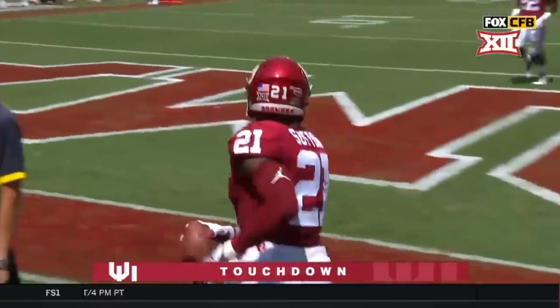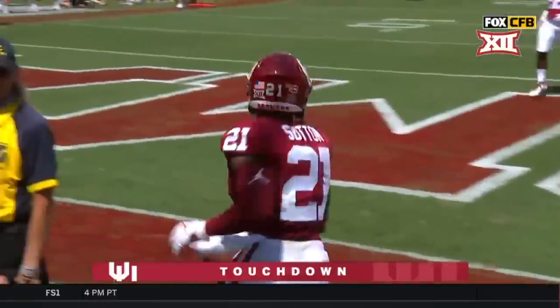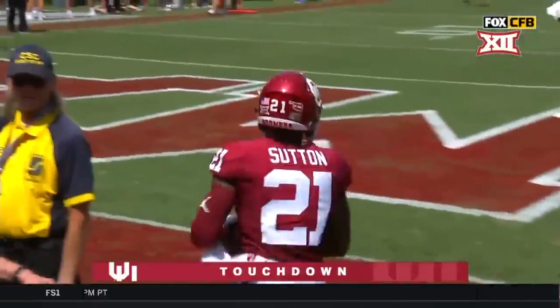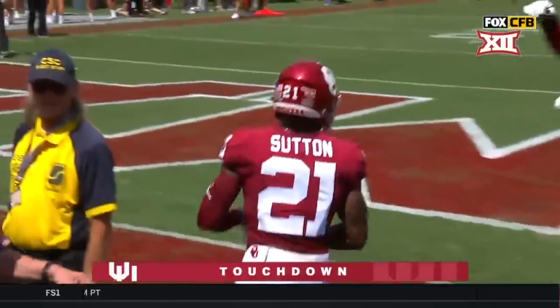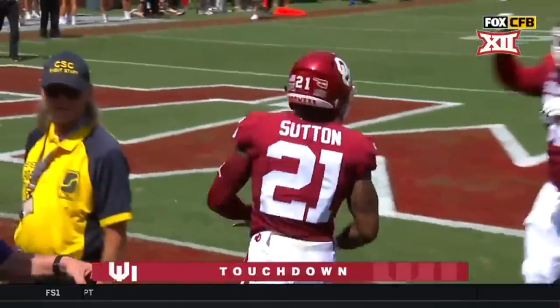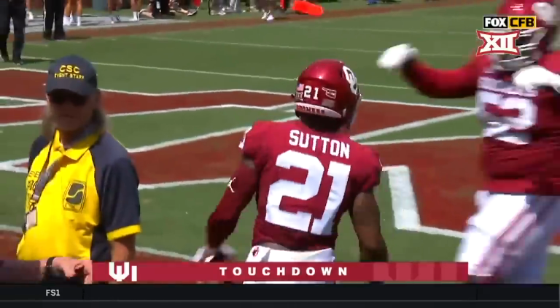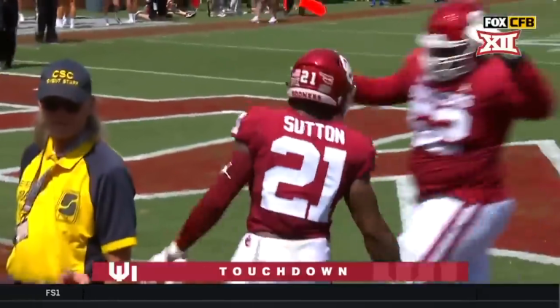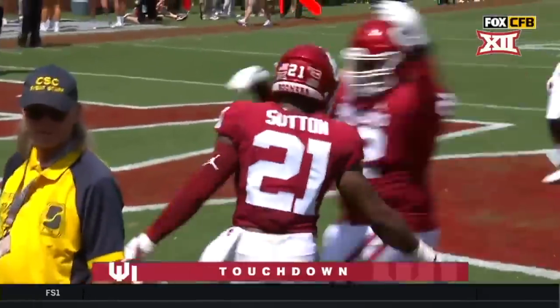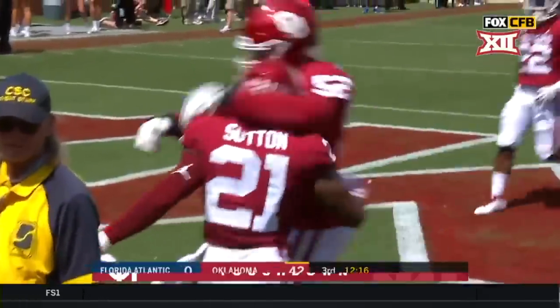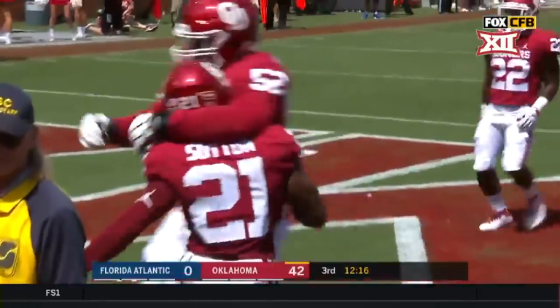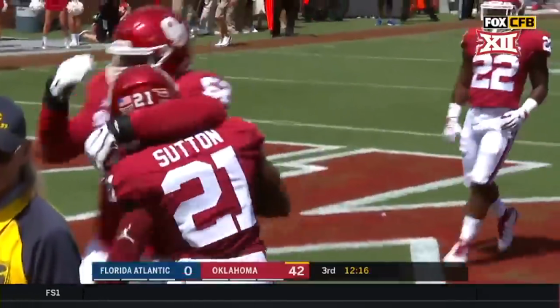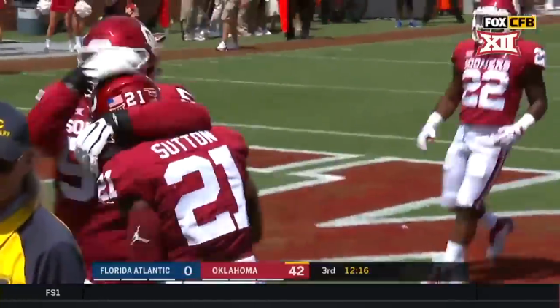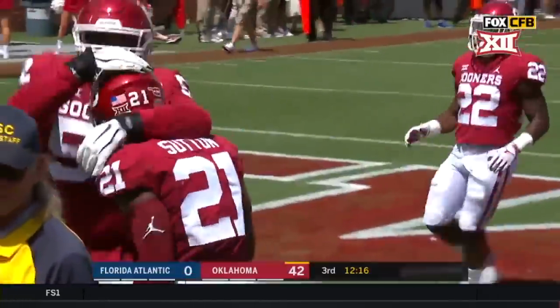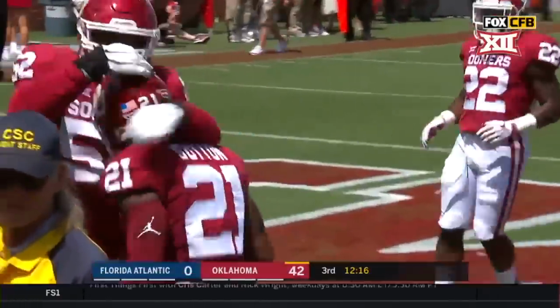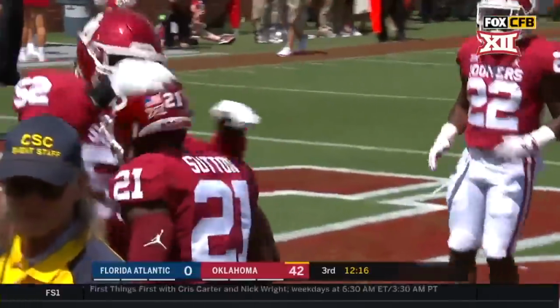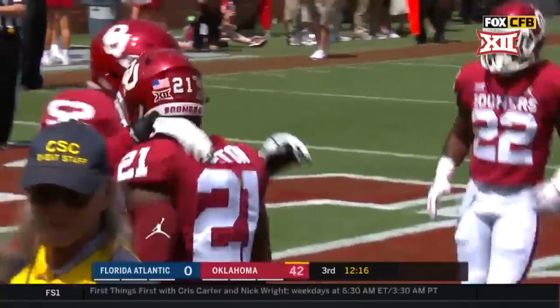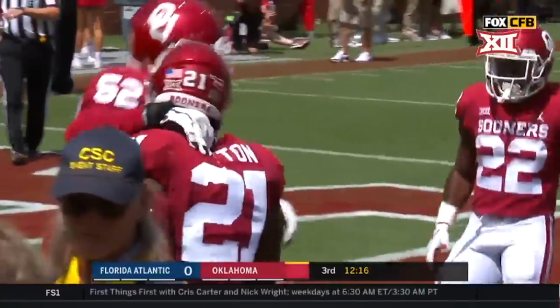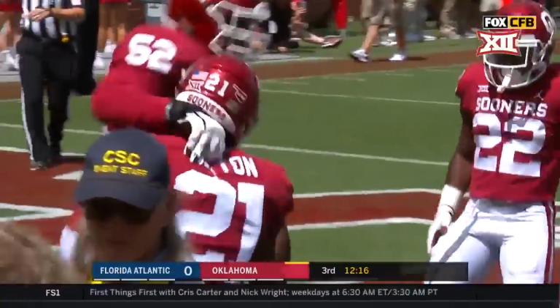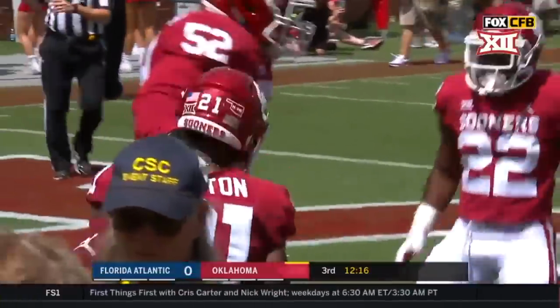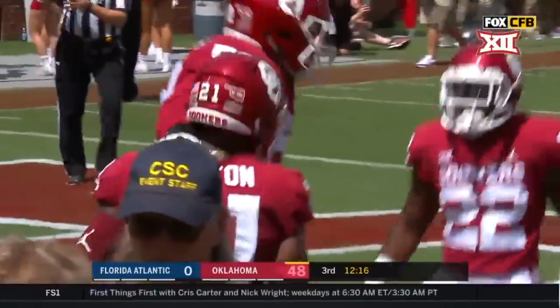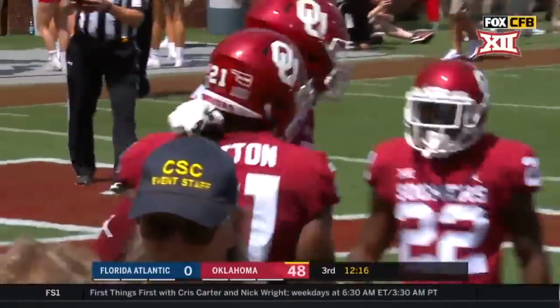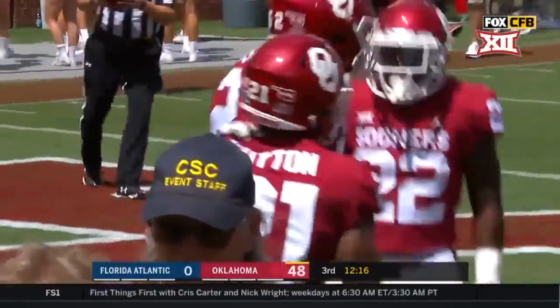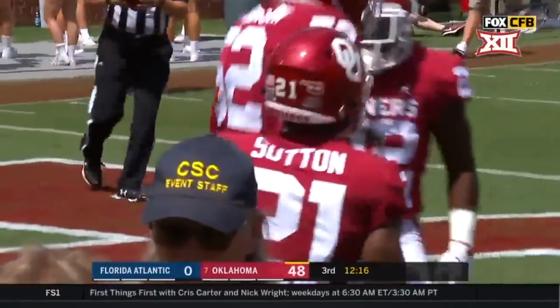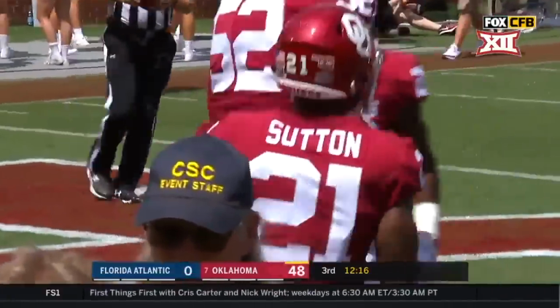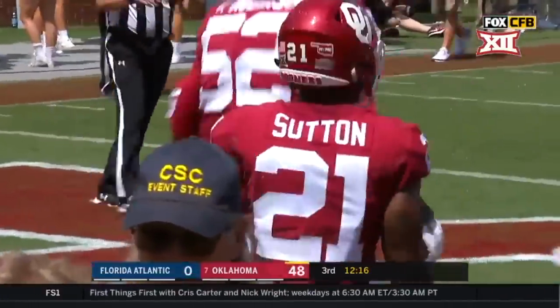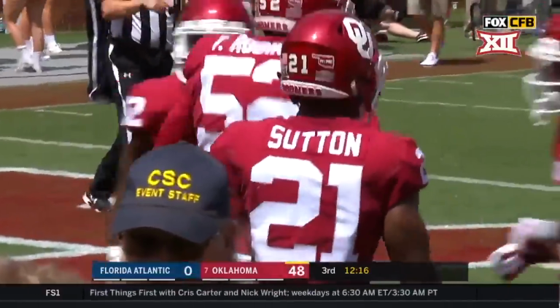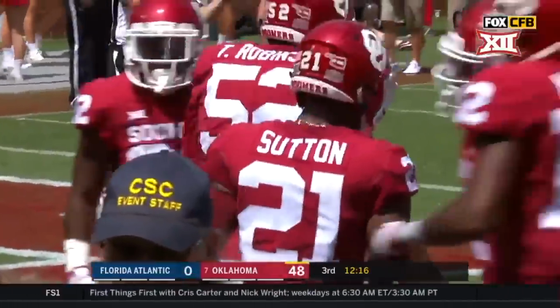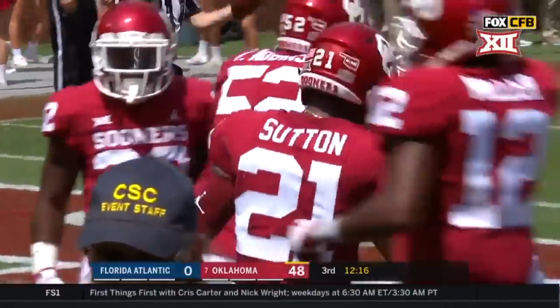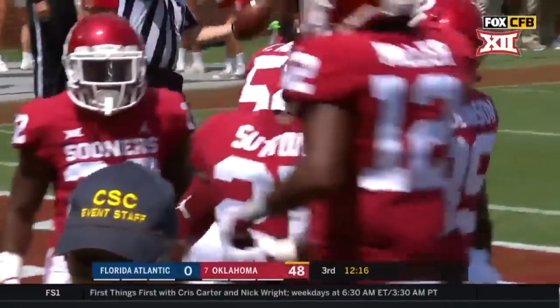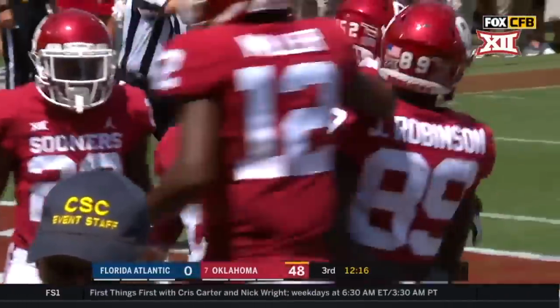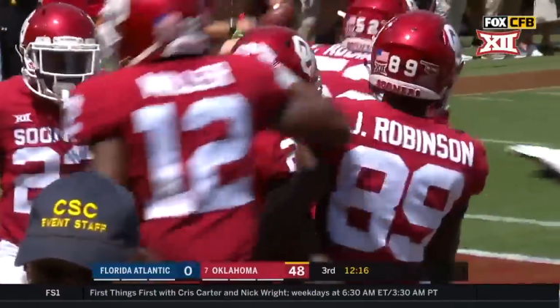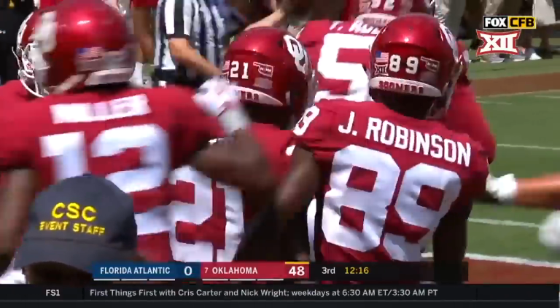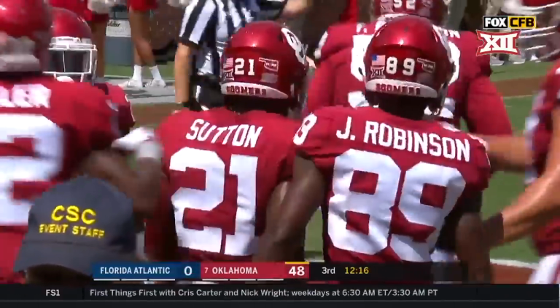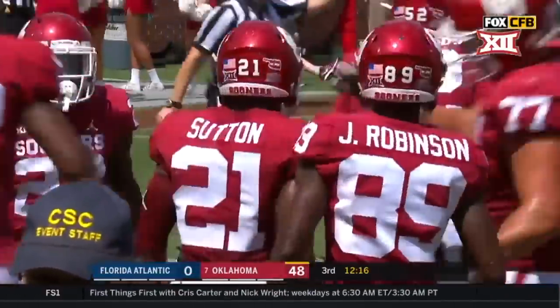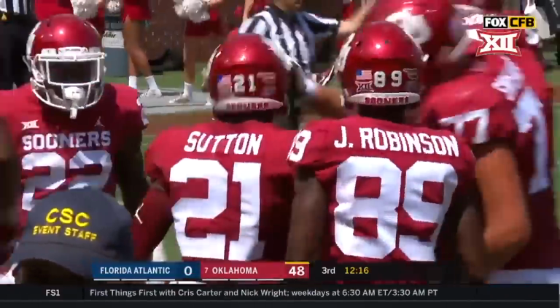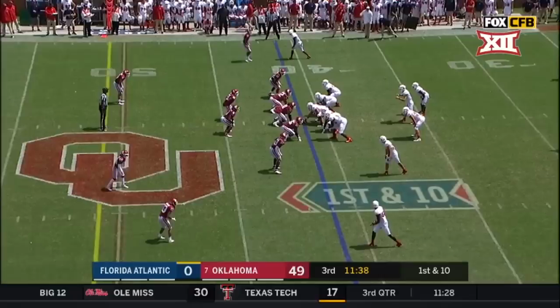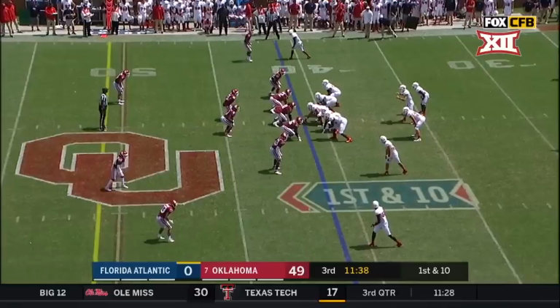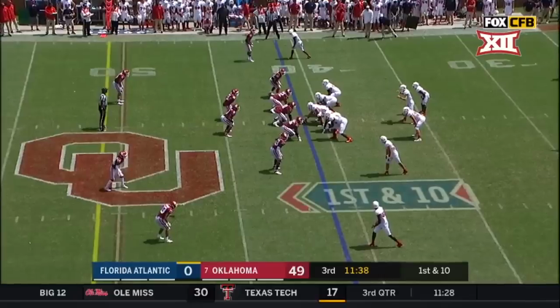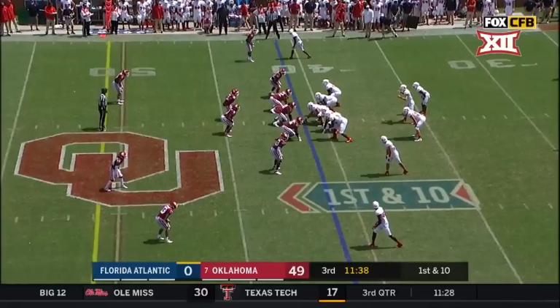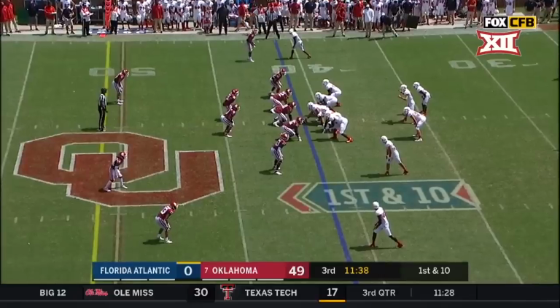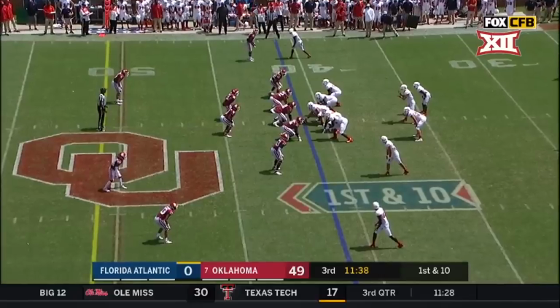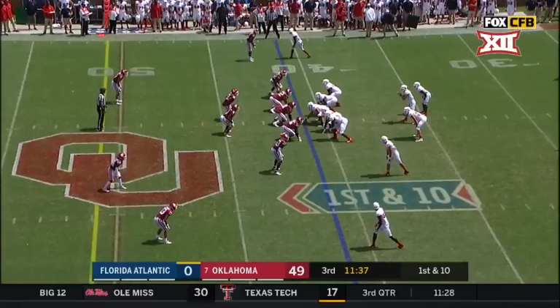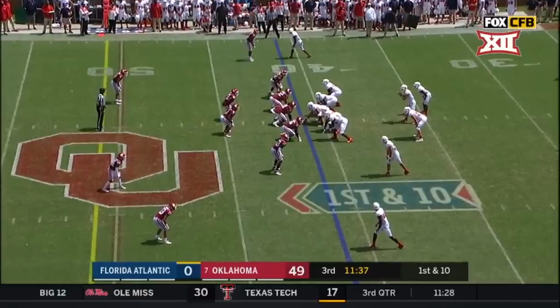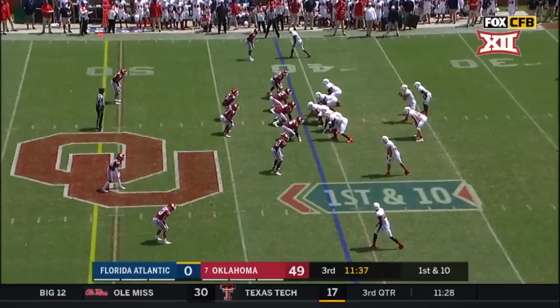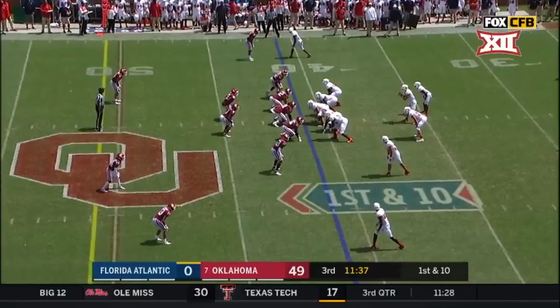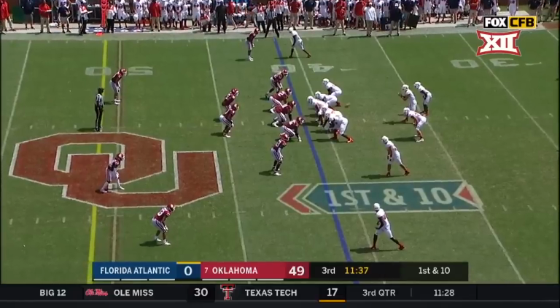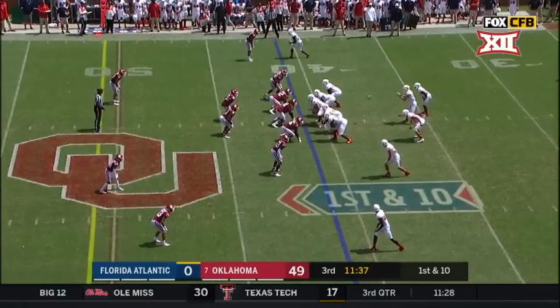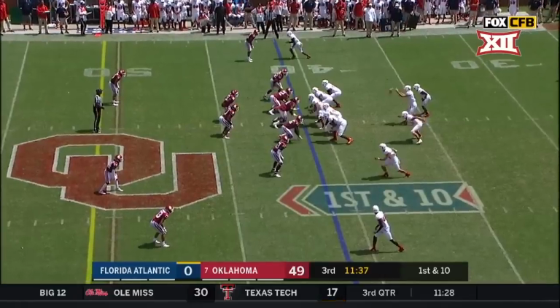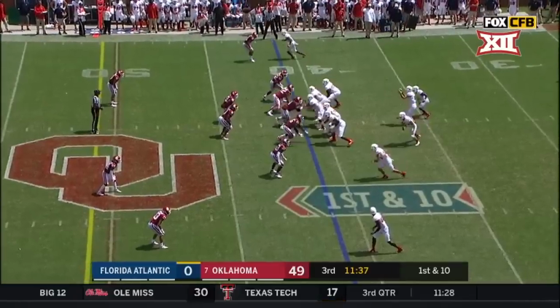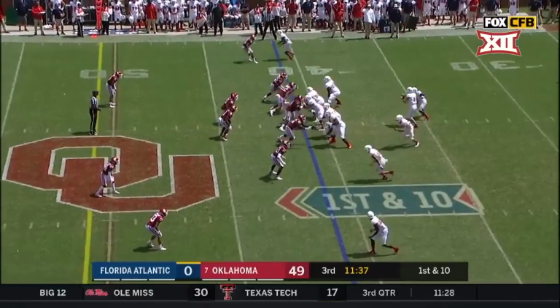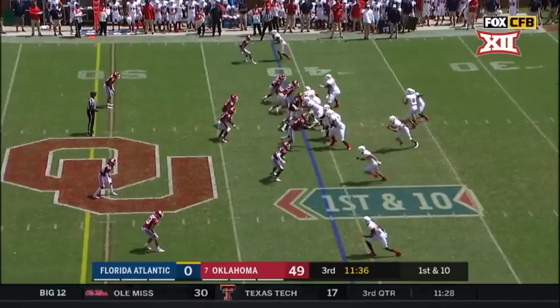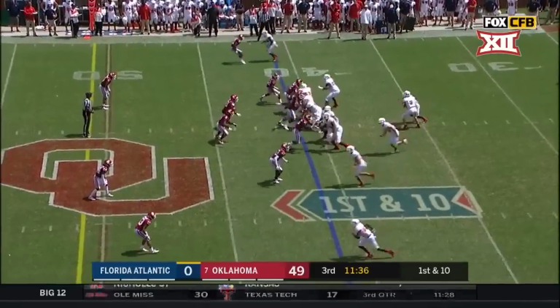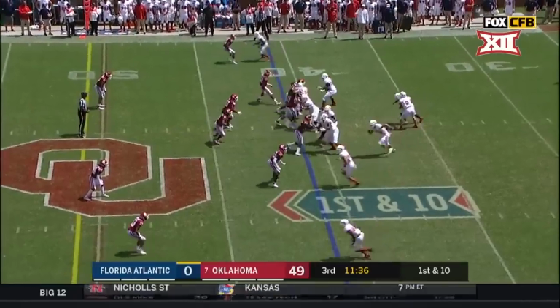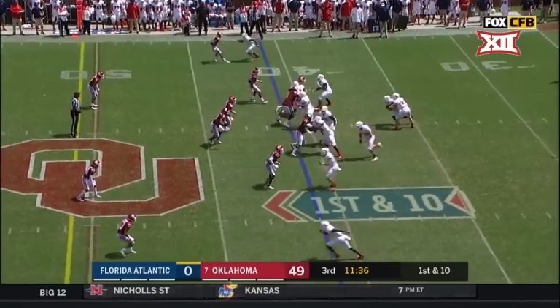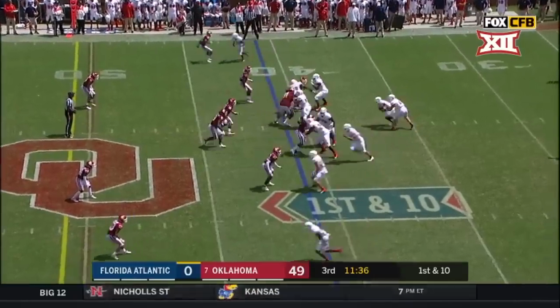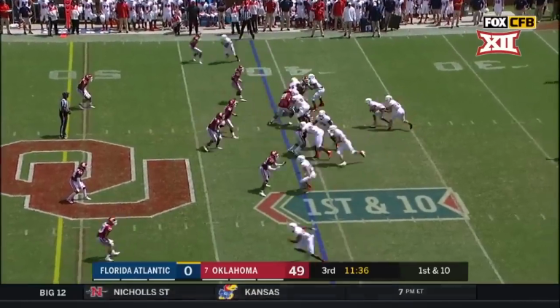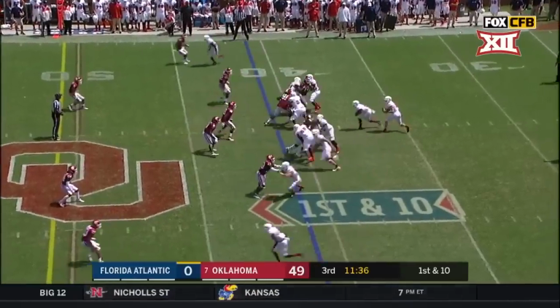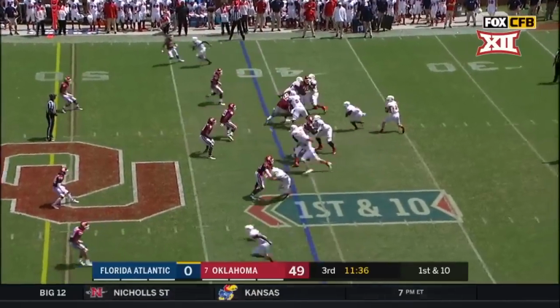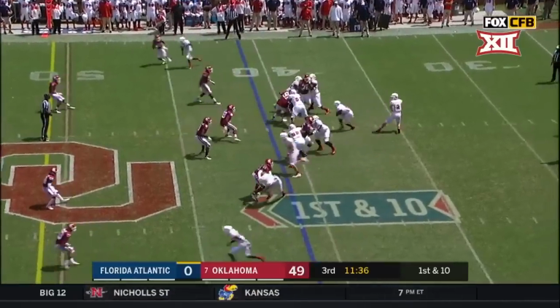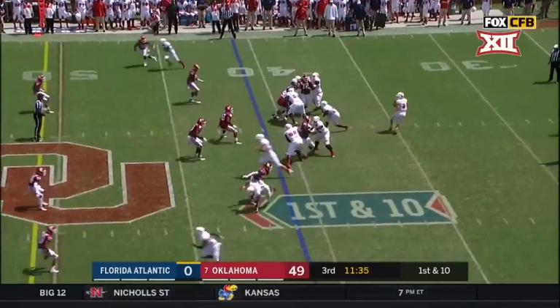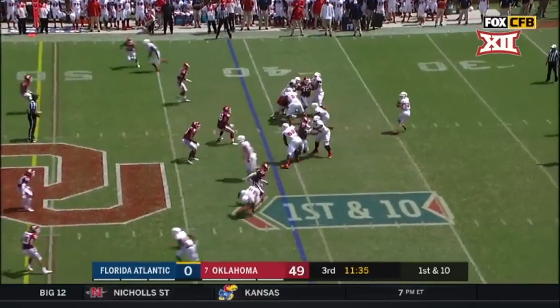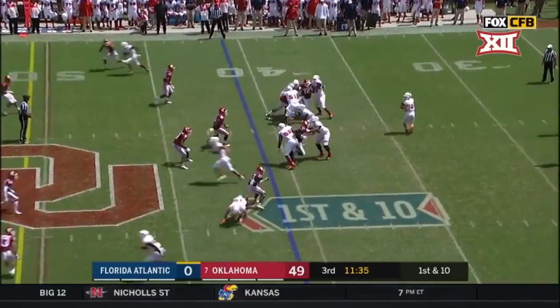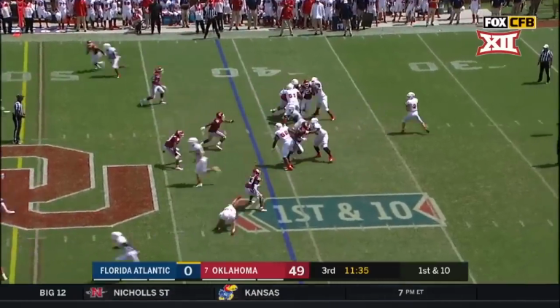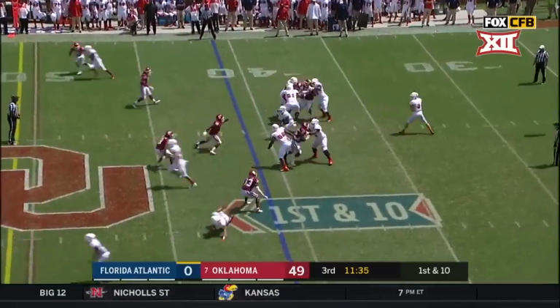That offensive line firing off the football. Riley and Lane Kiffin — first and 10 at the 41.